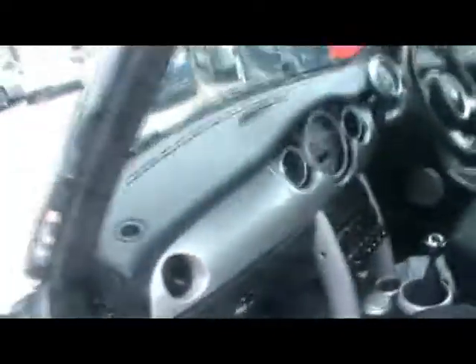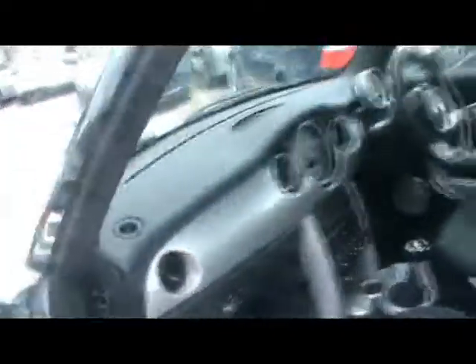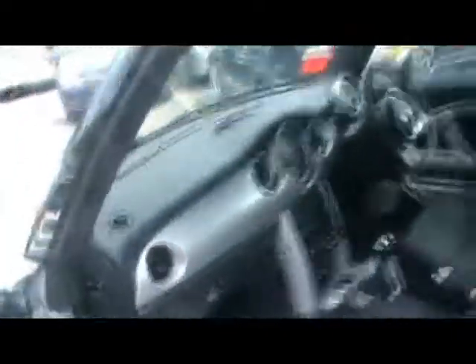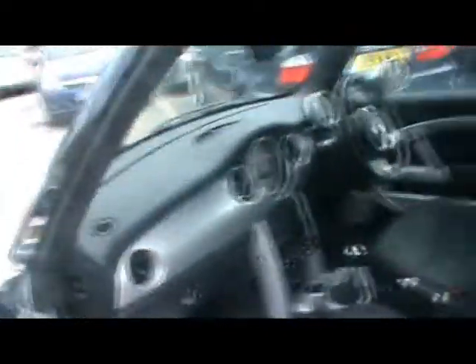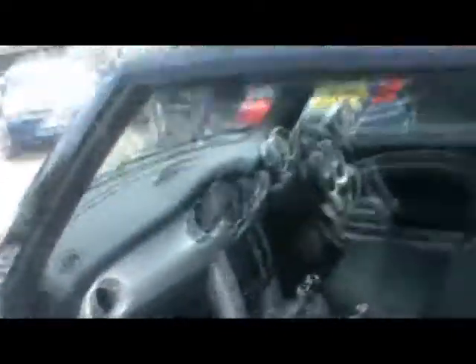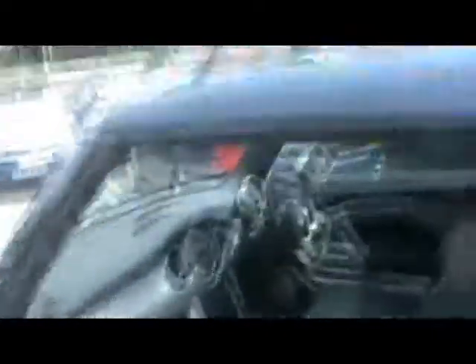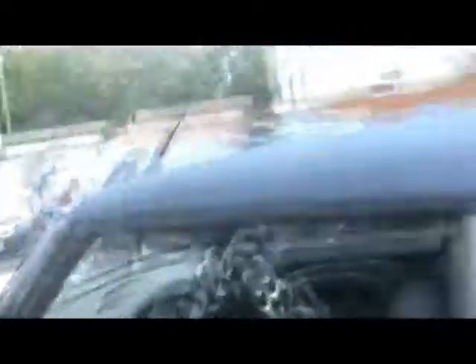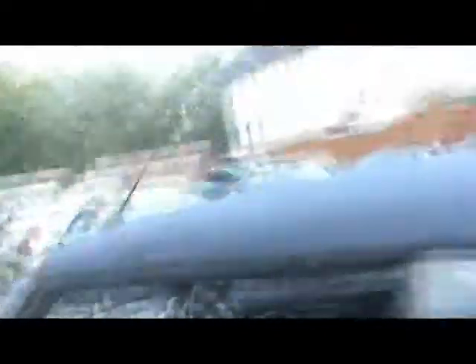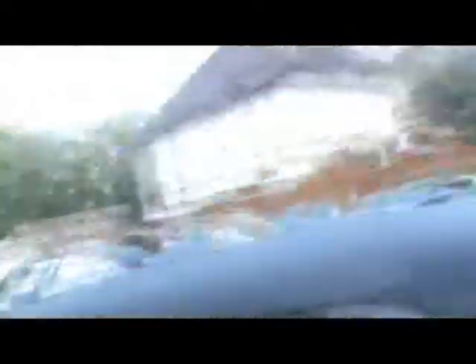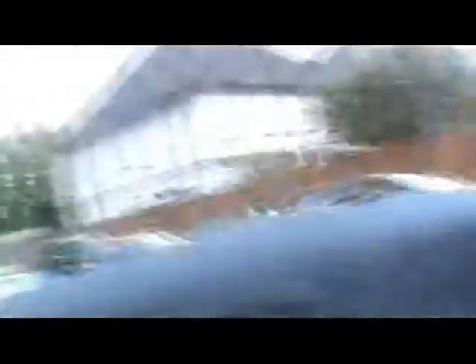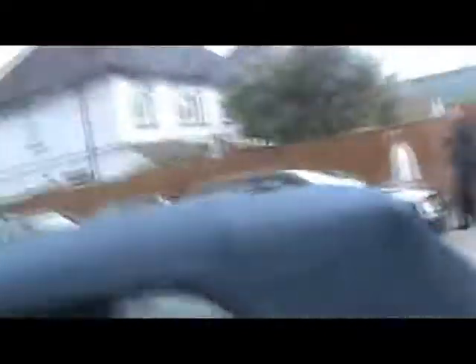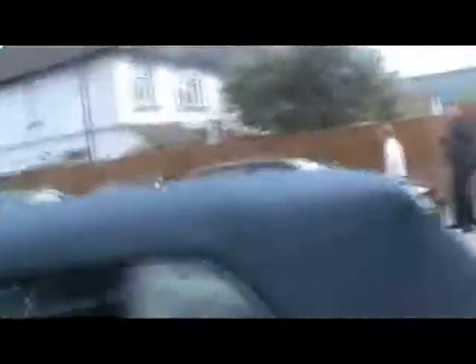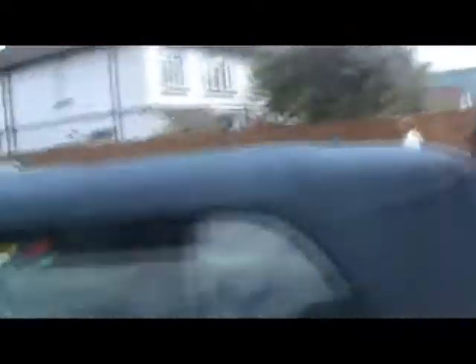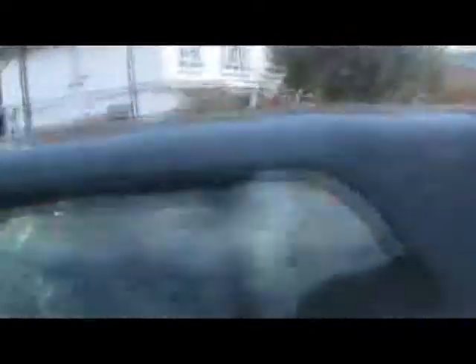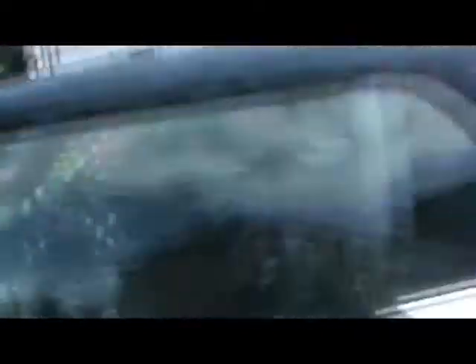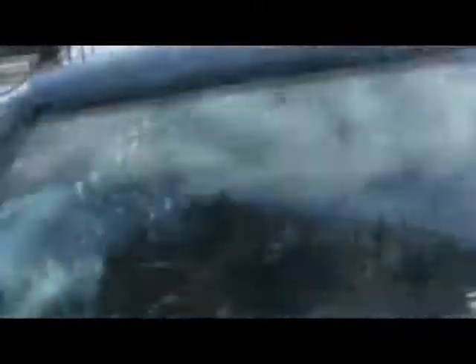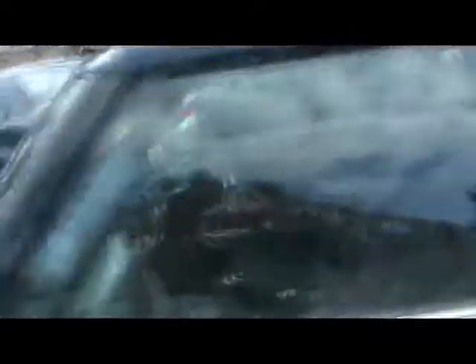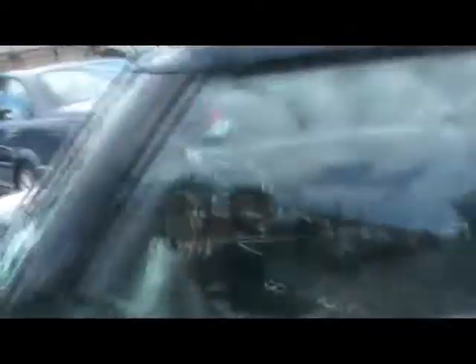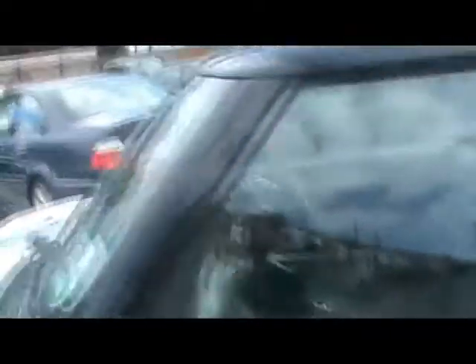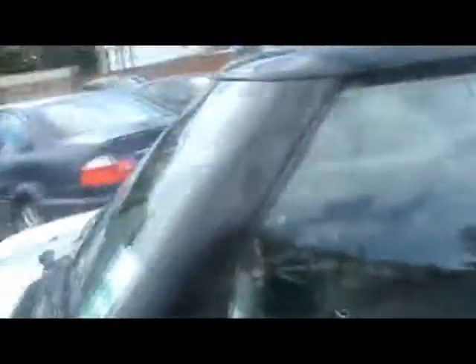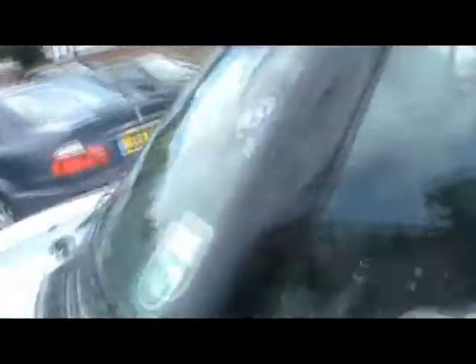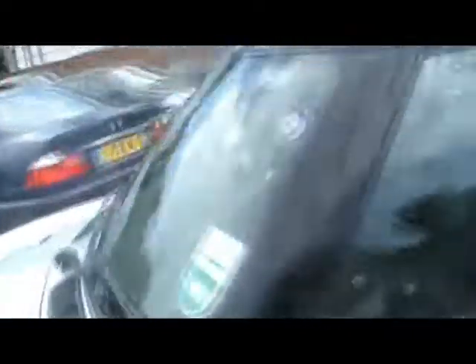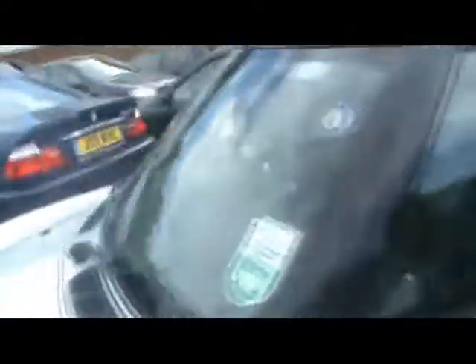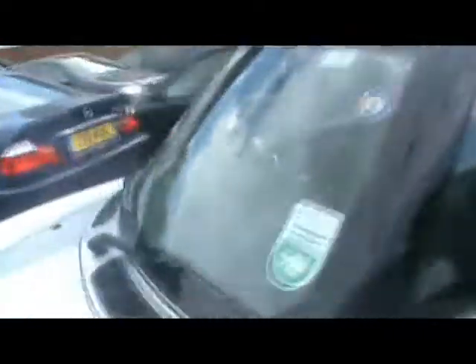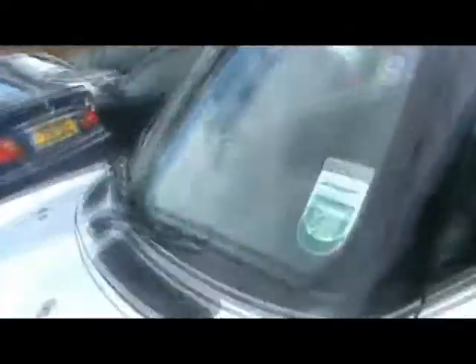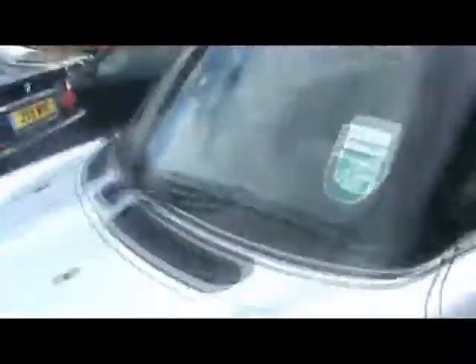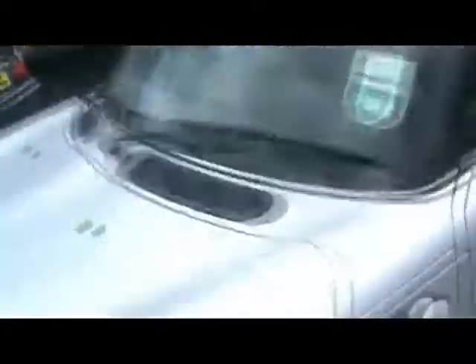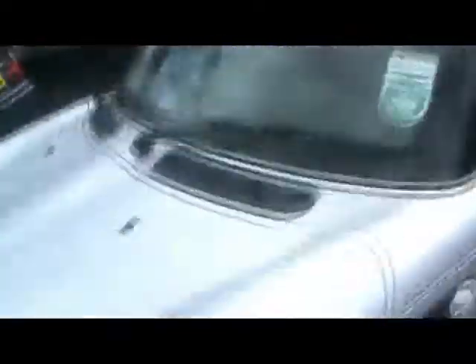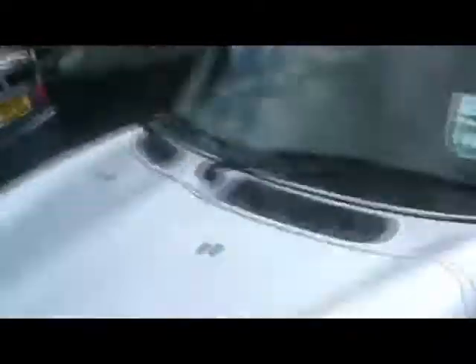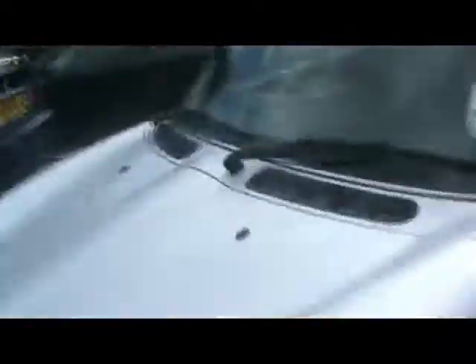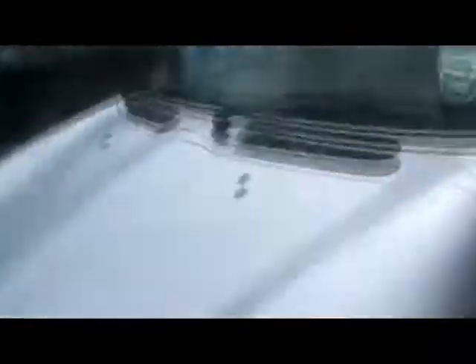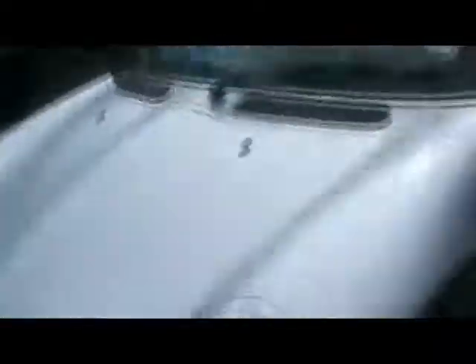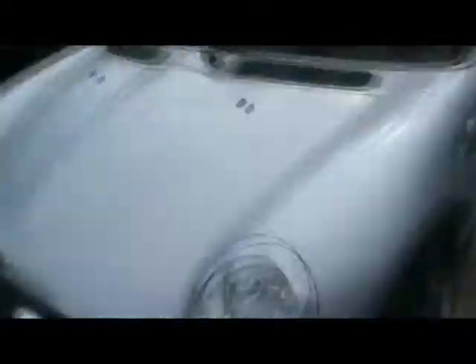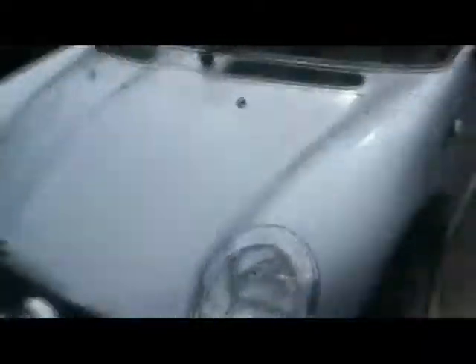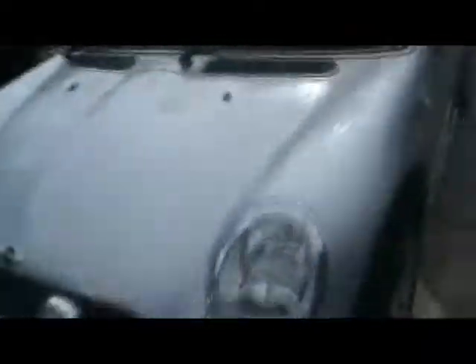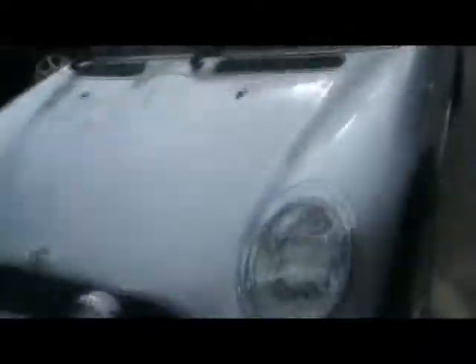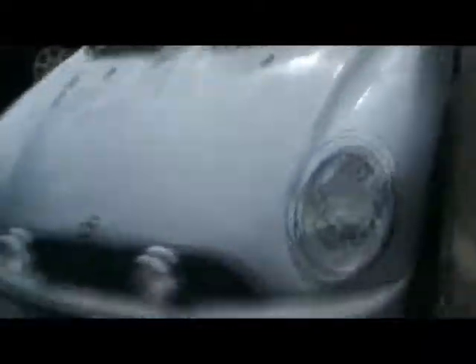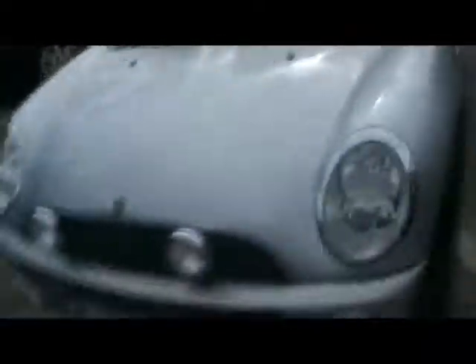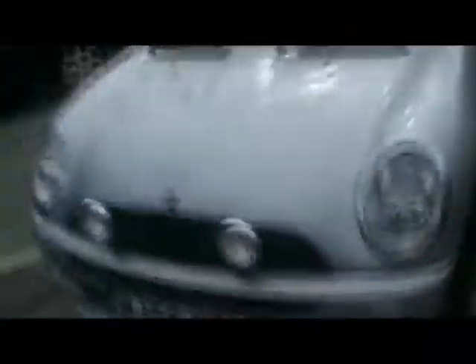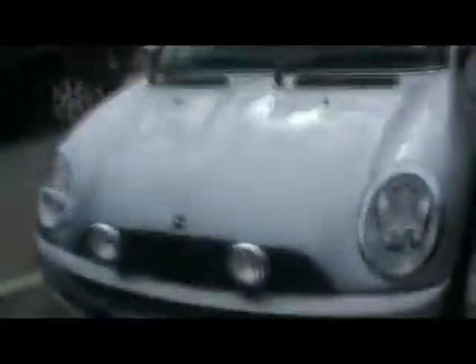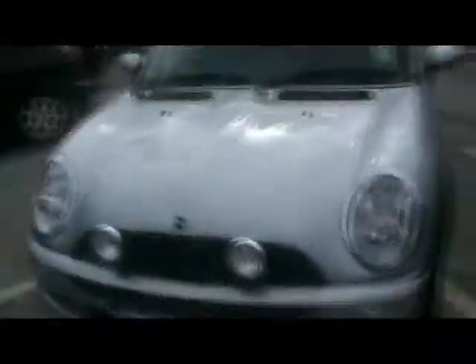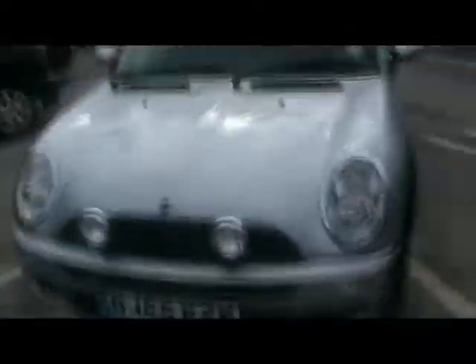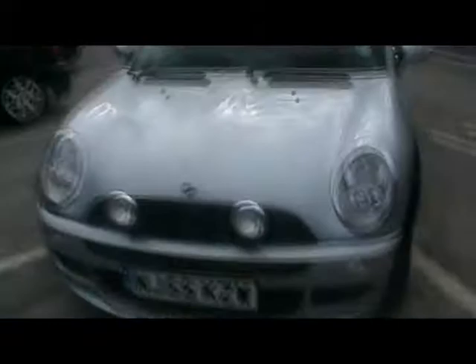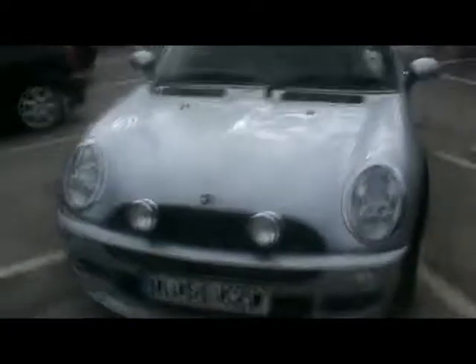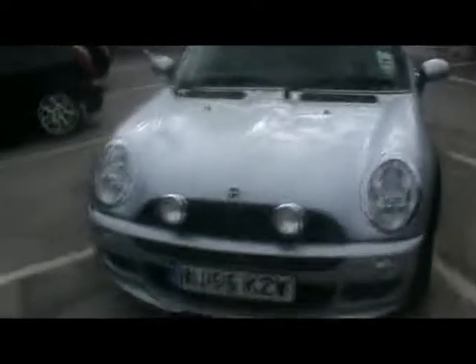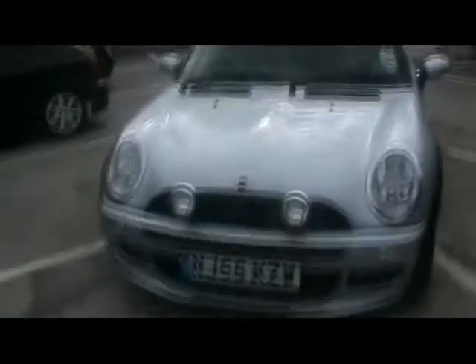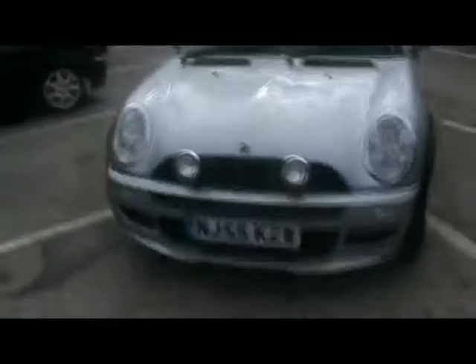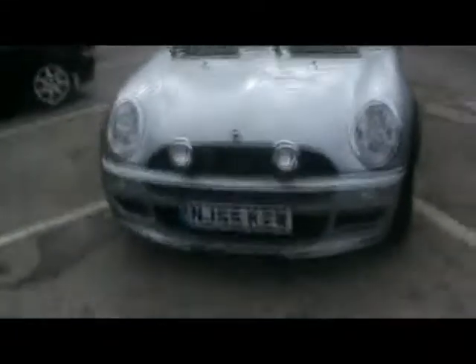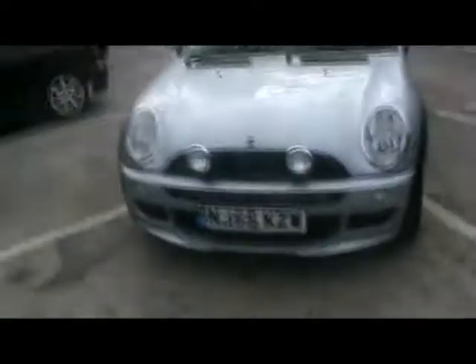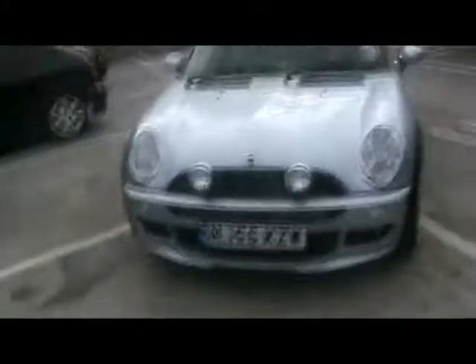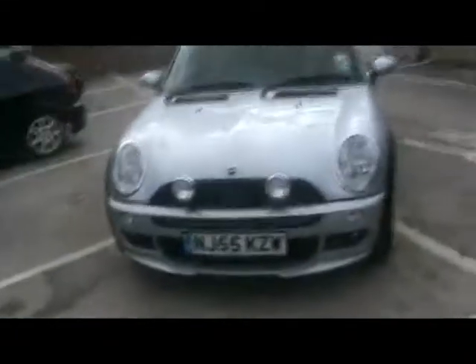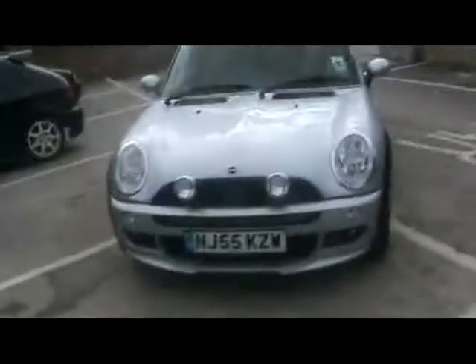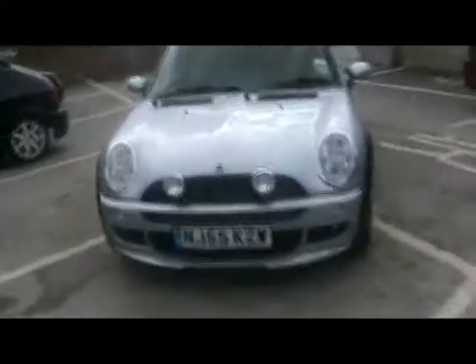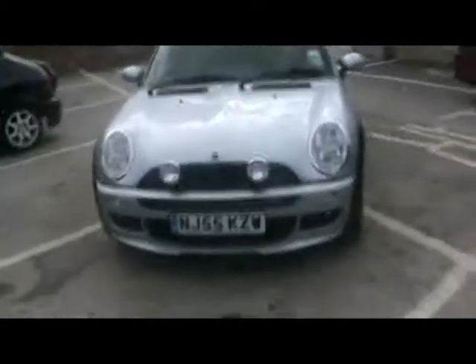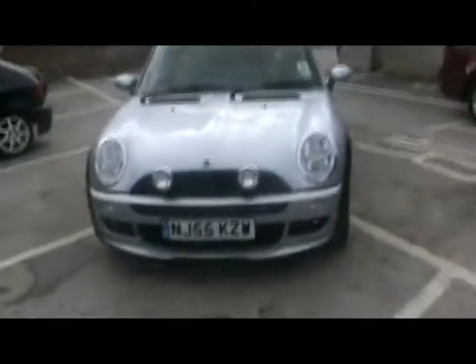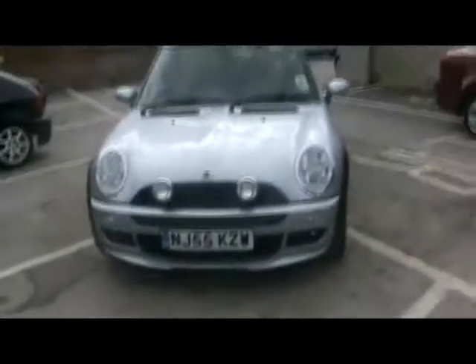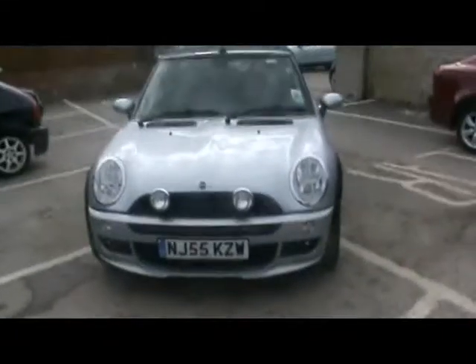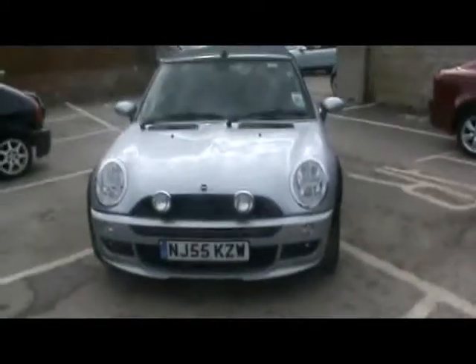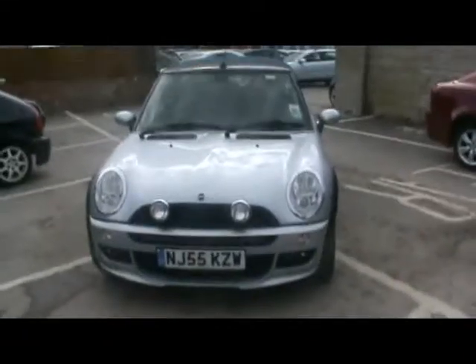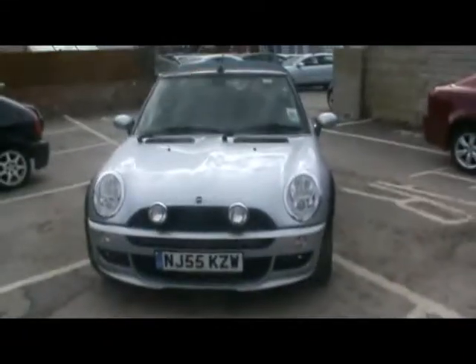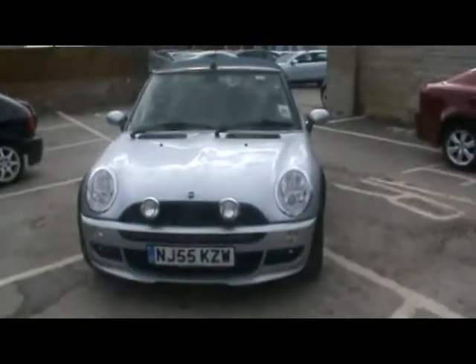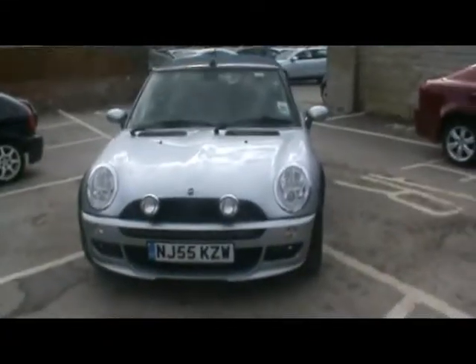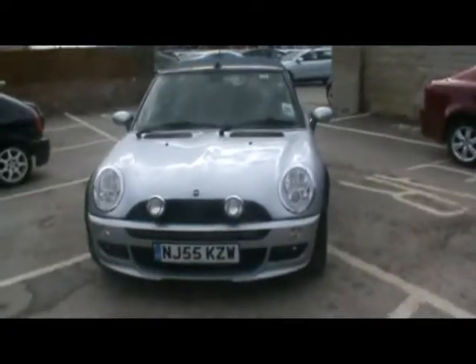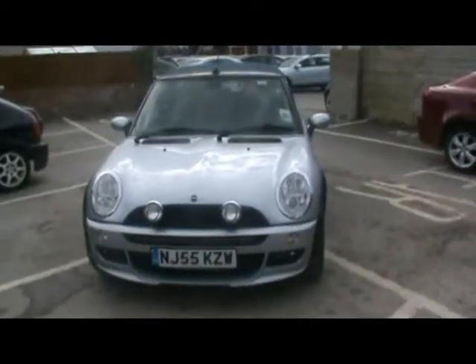If you'd like any more information on this car, please contact our sales team — happy to show you around the car in more detail.